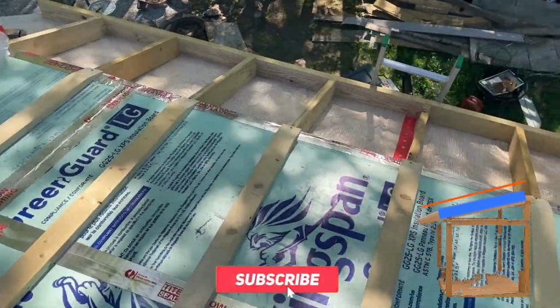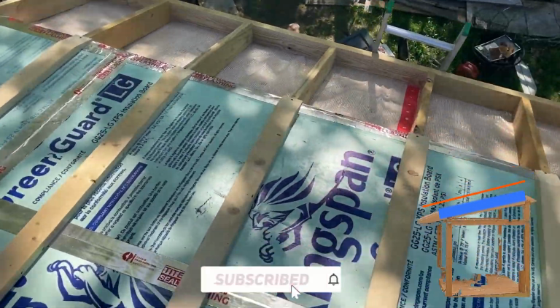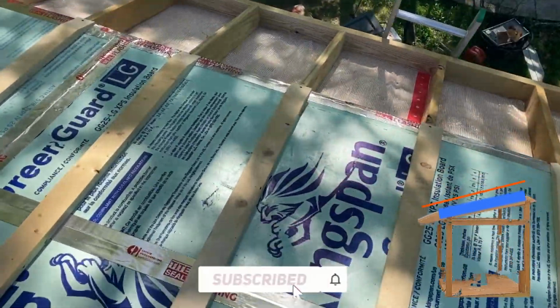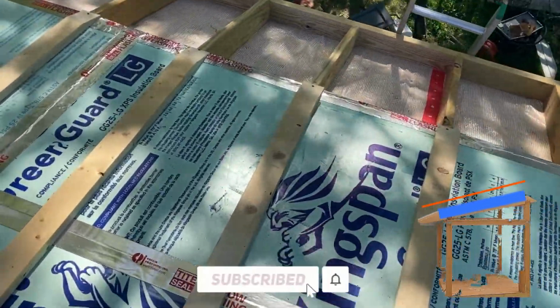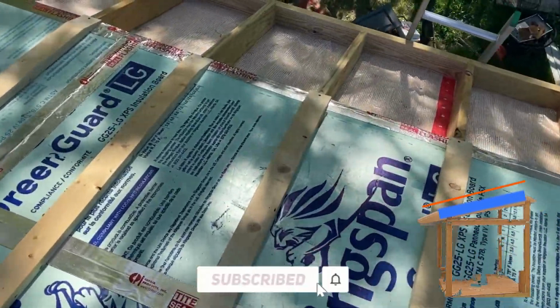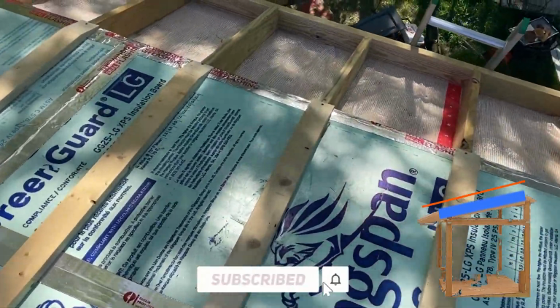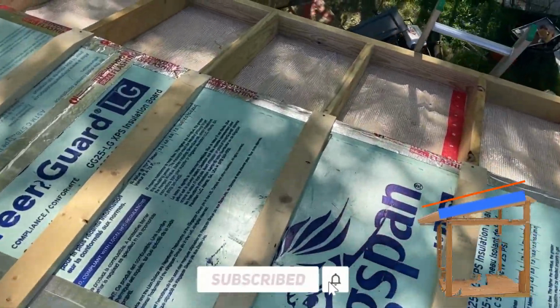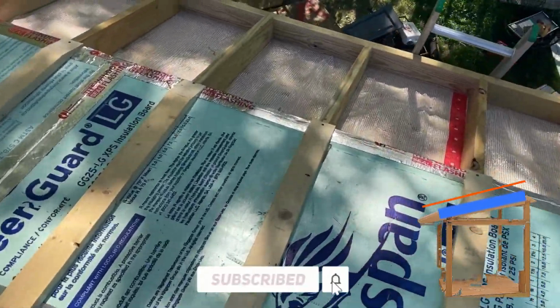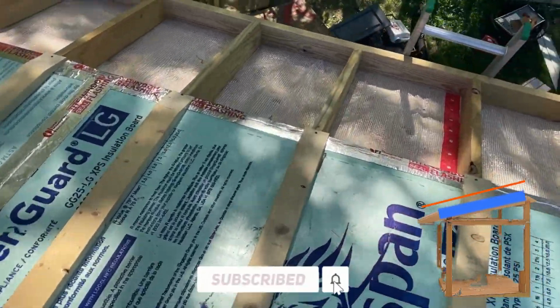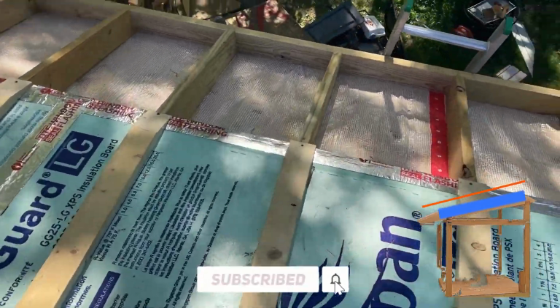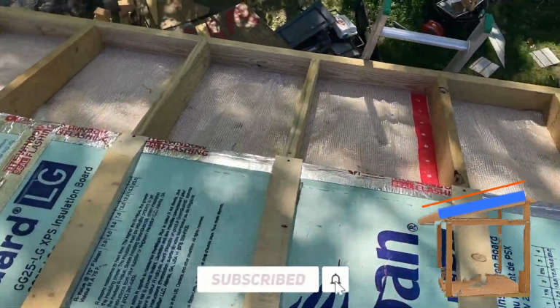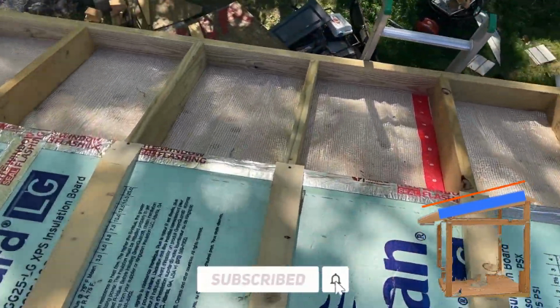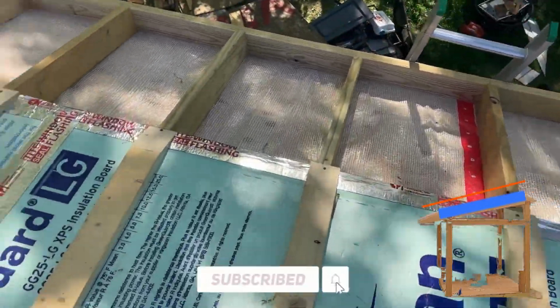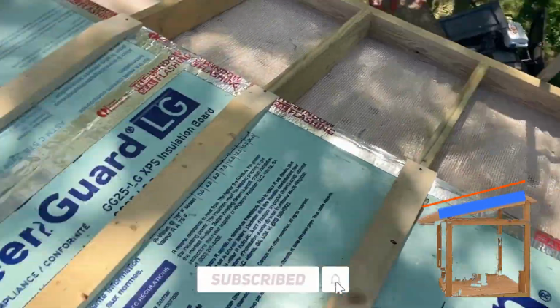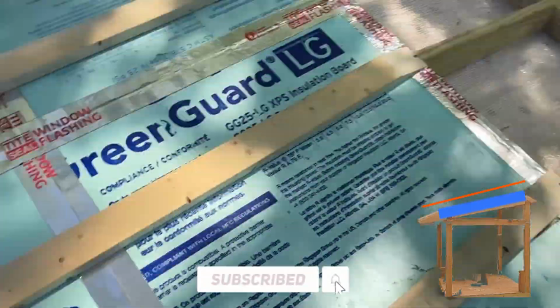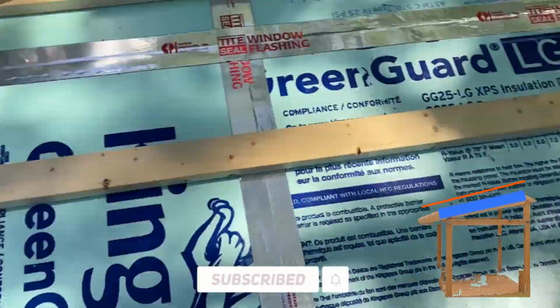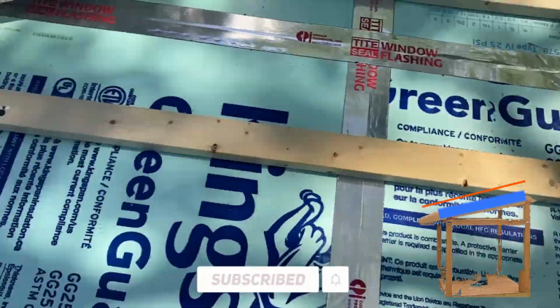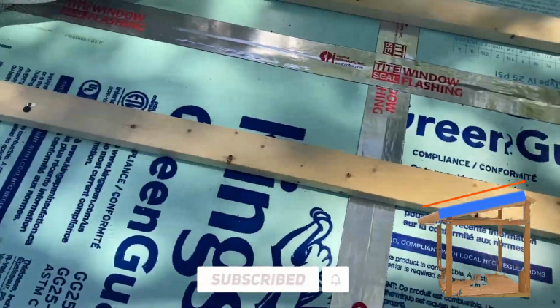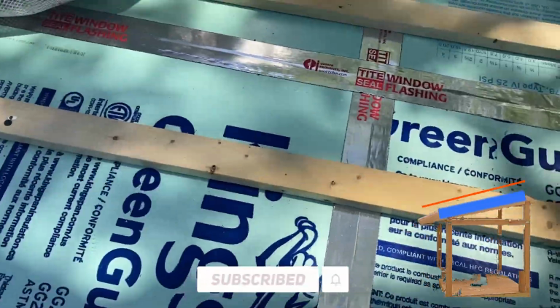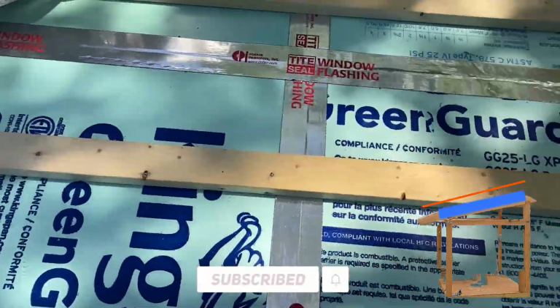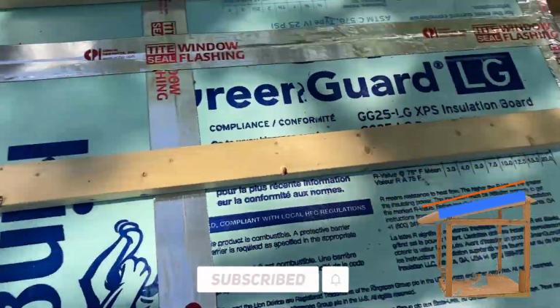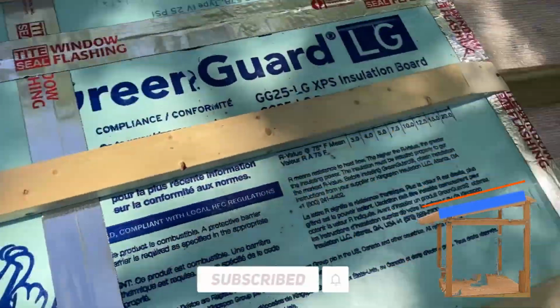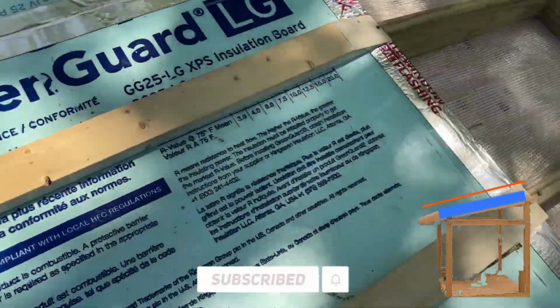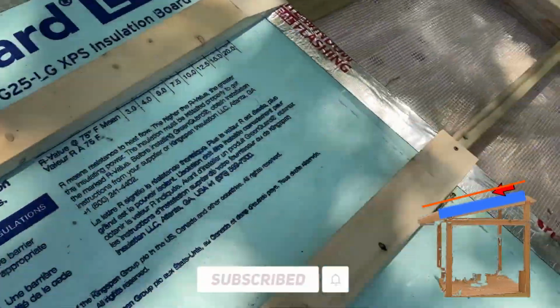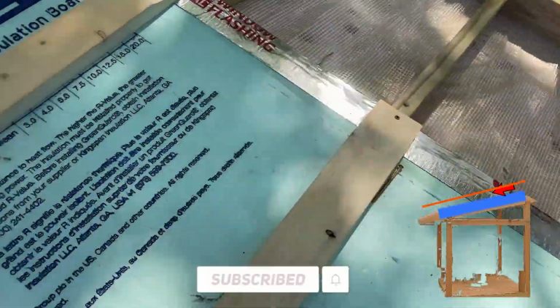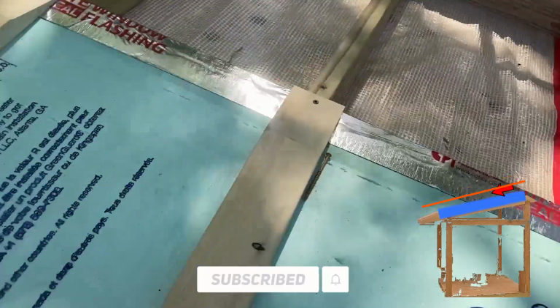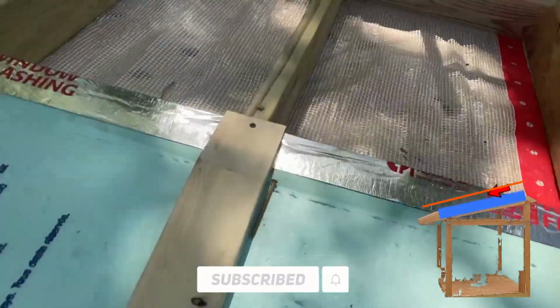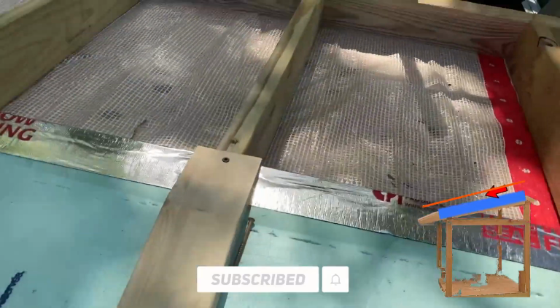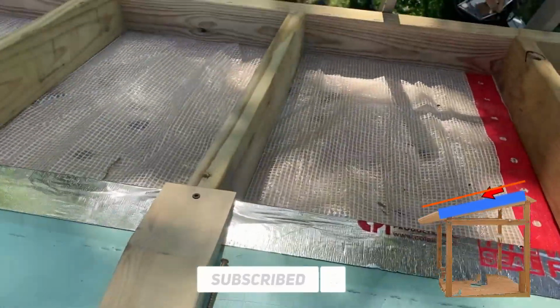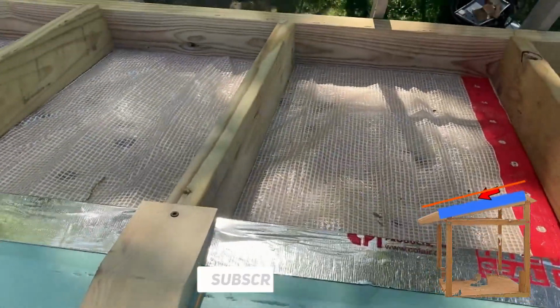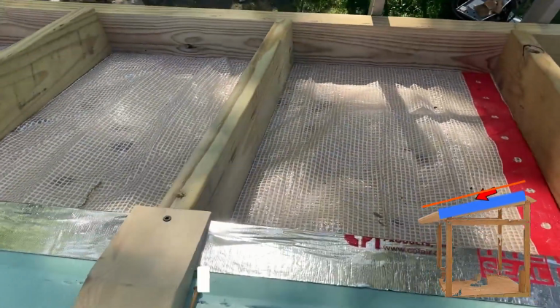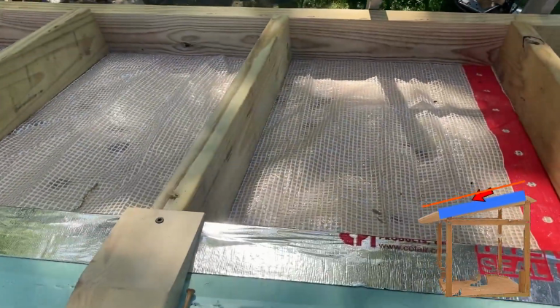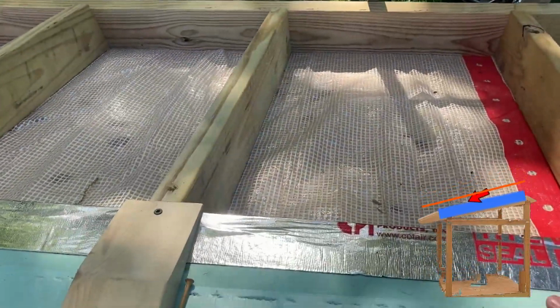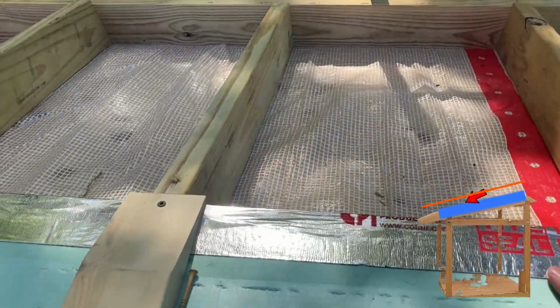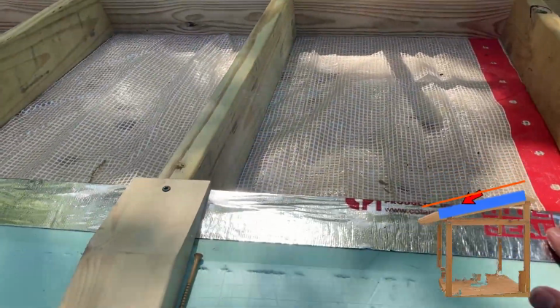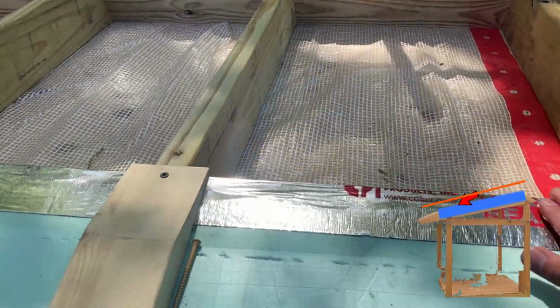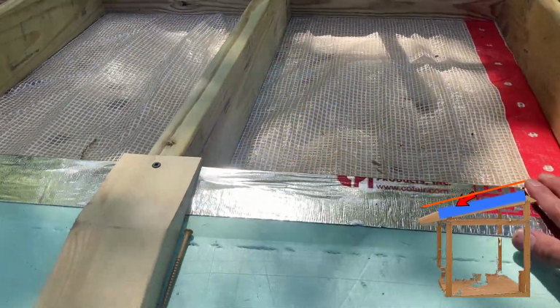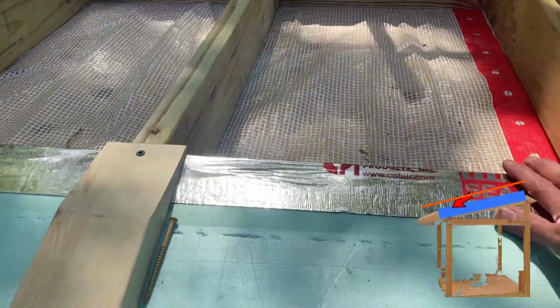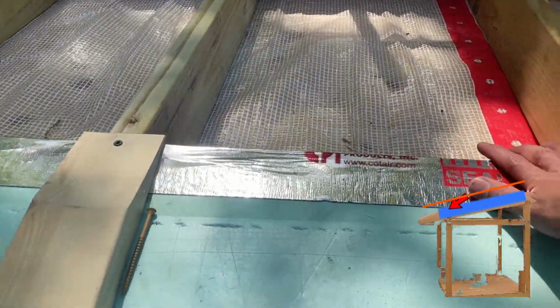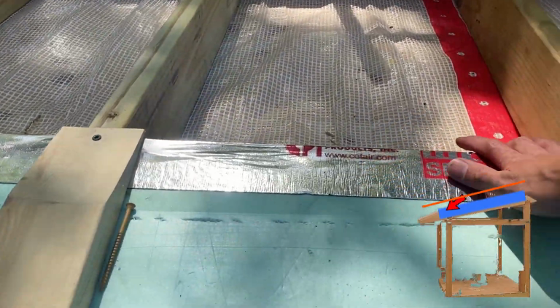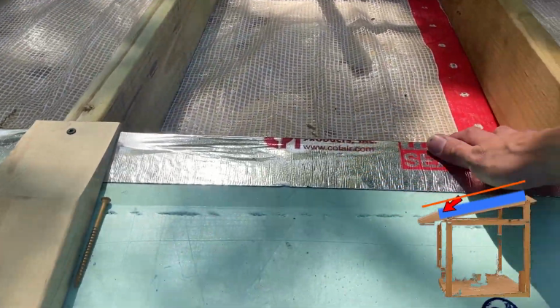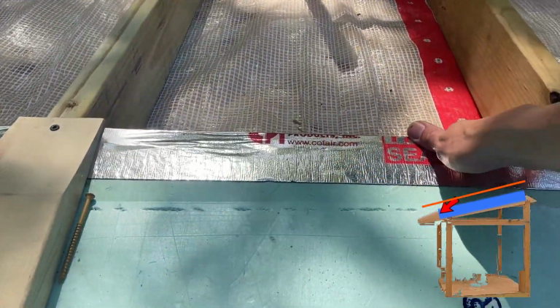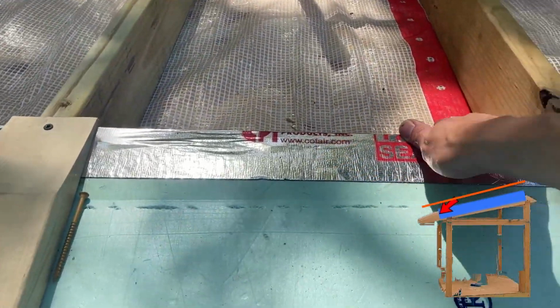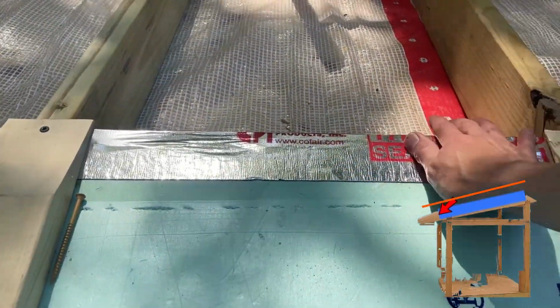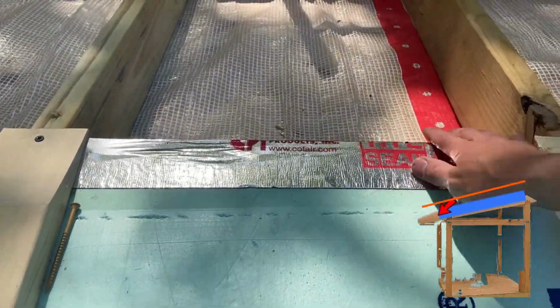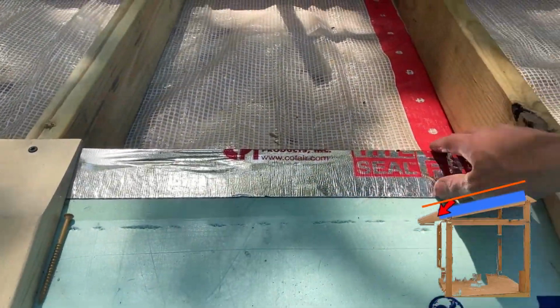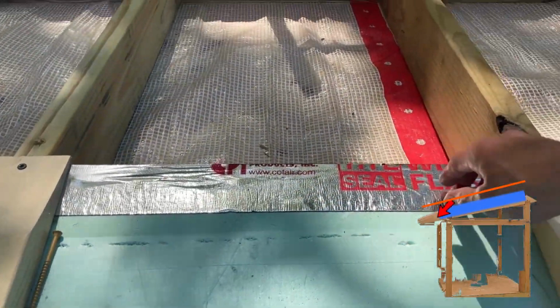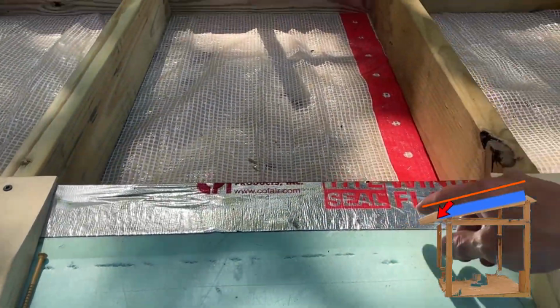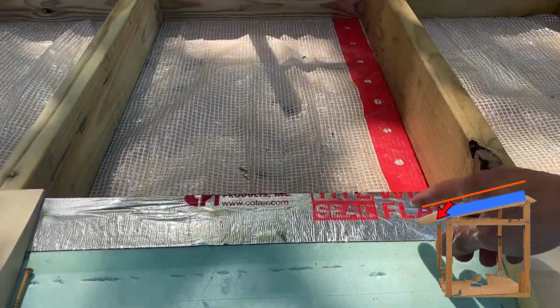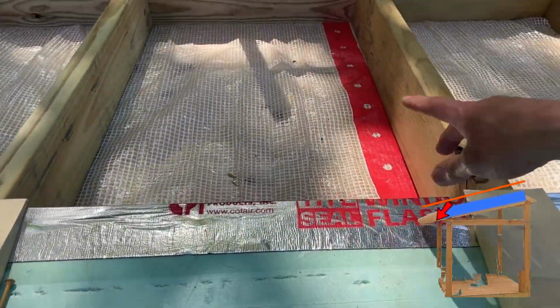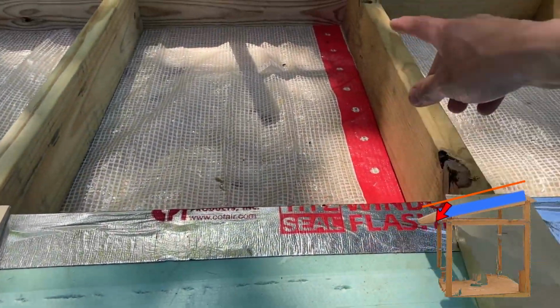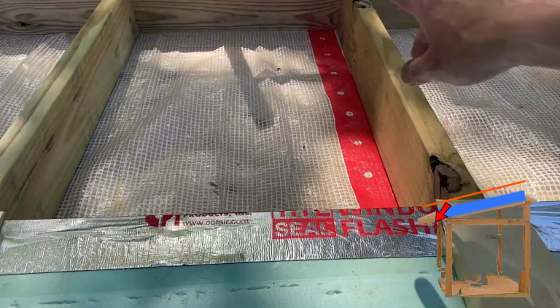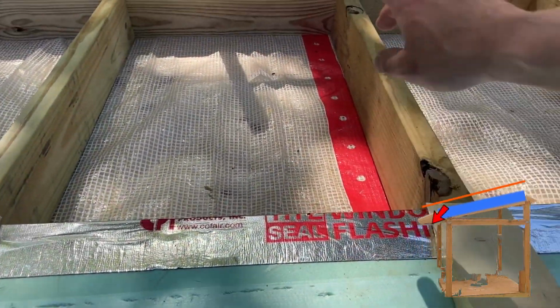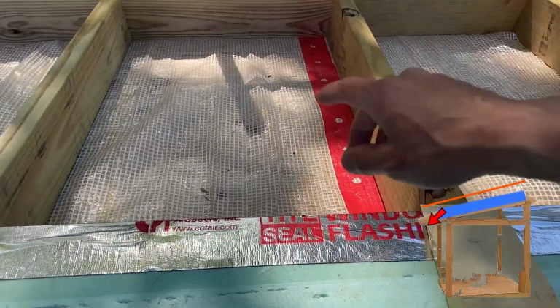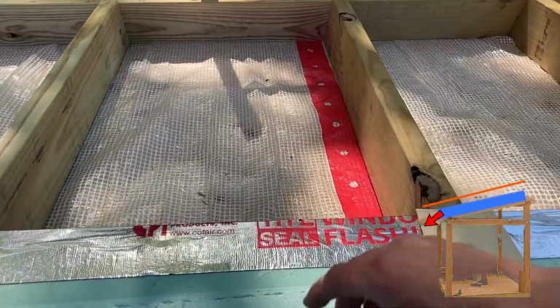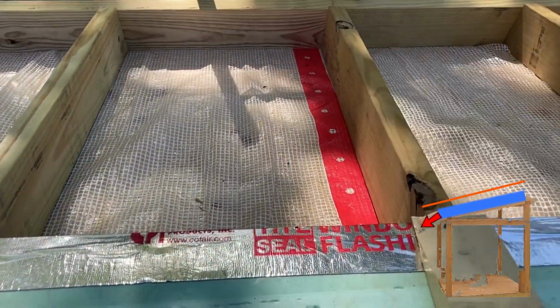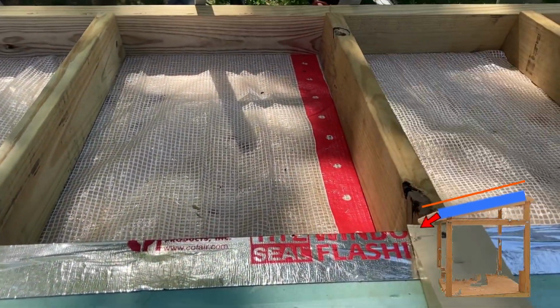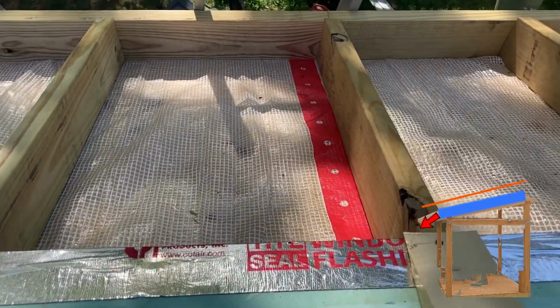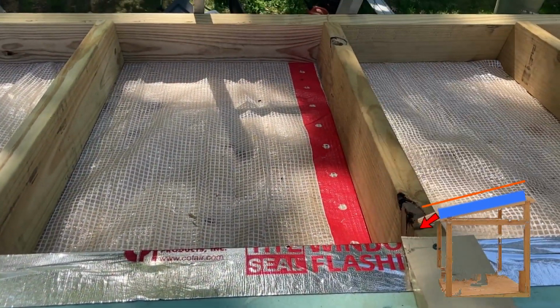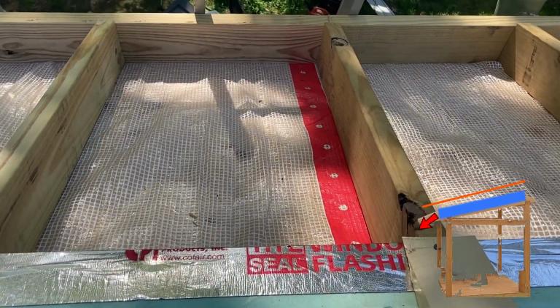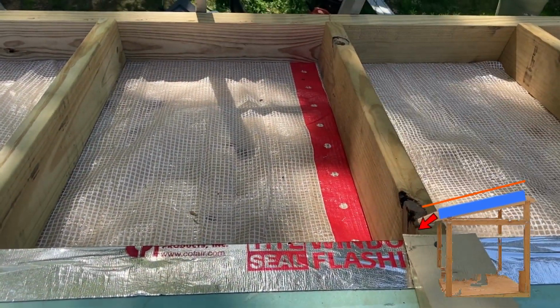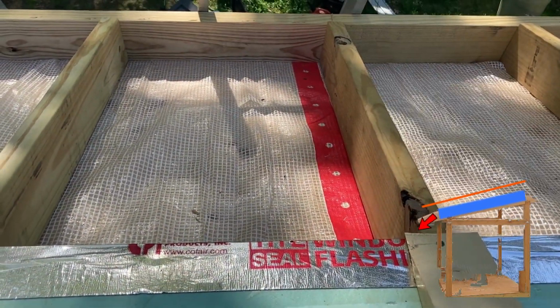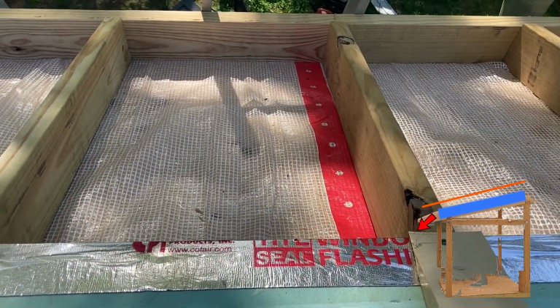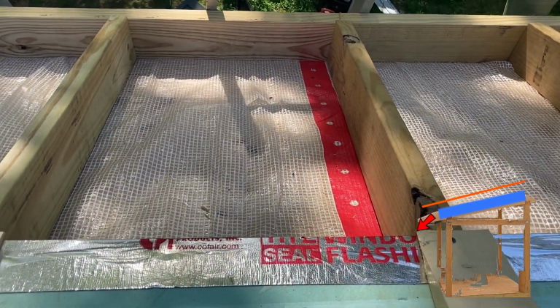The system is also set up so that any moisture can just run down and out the soffit.